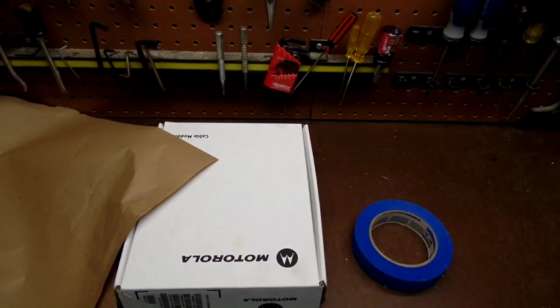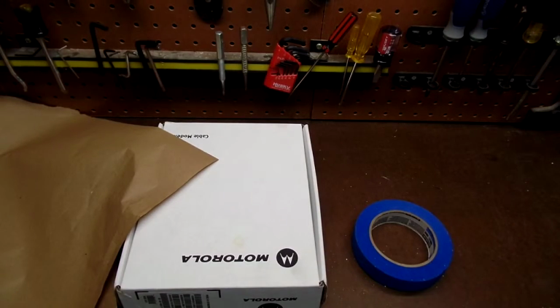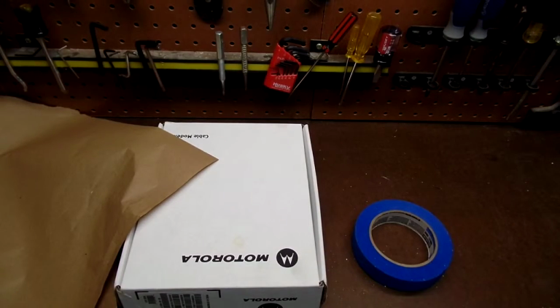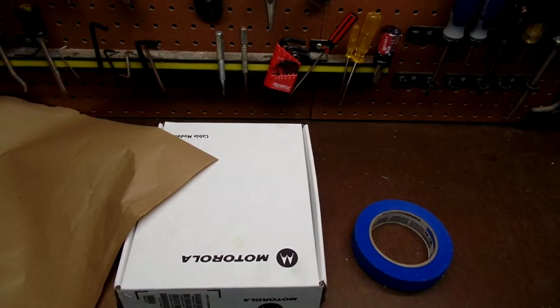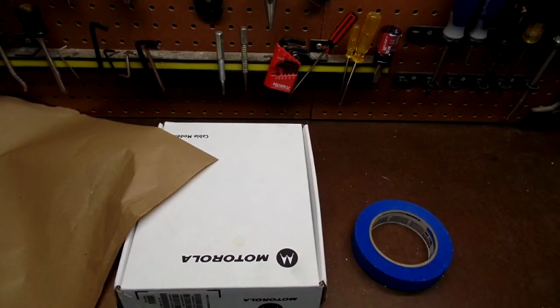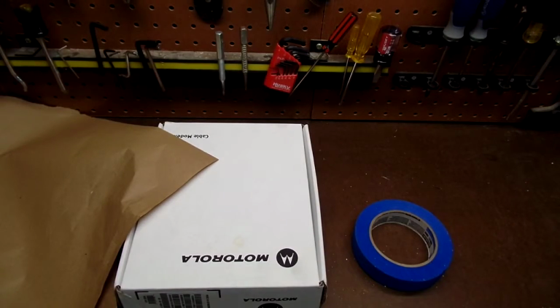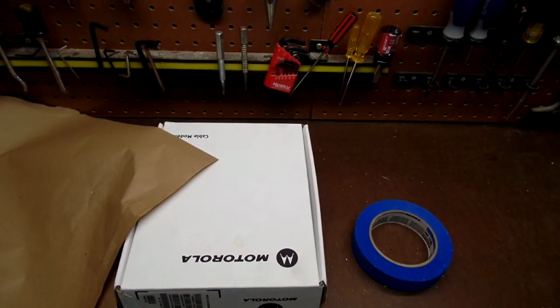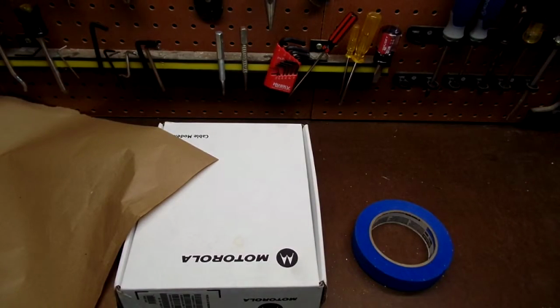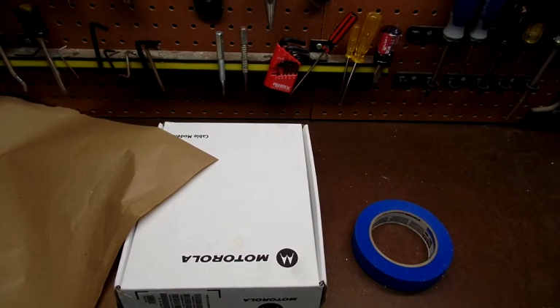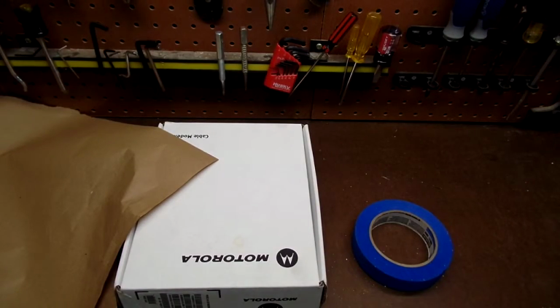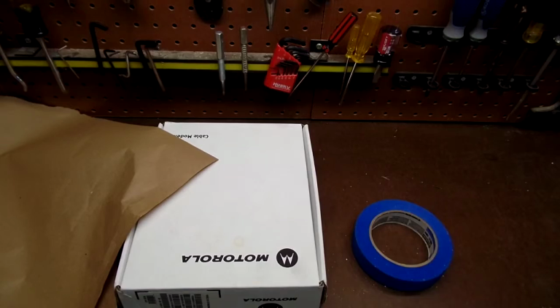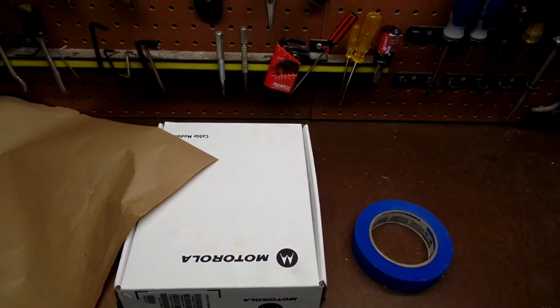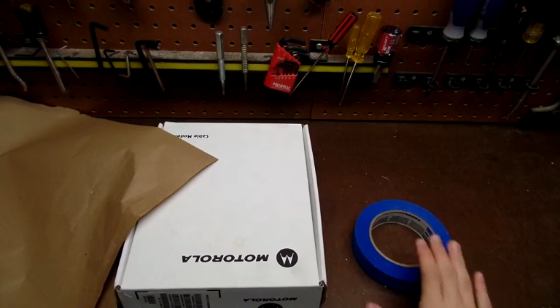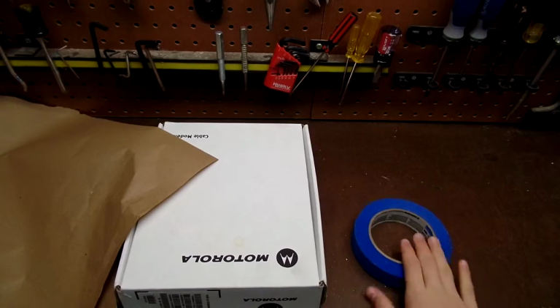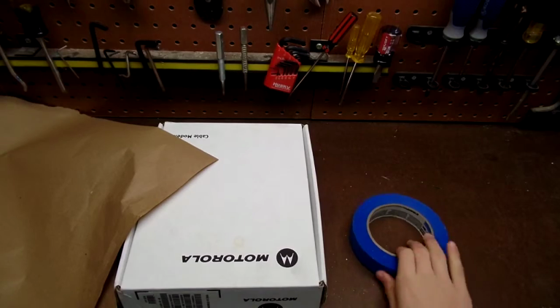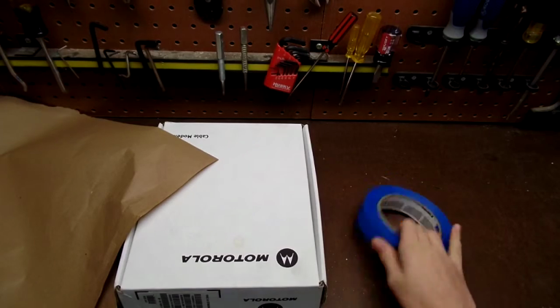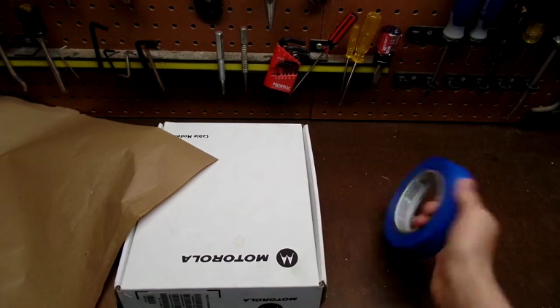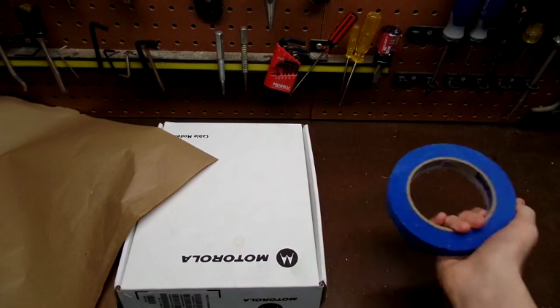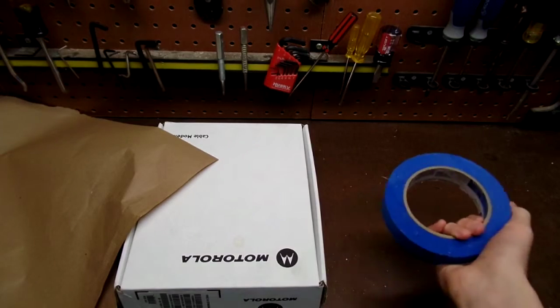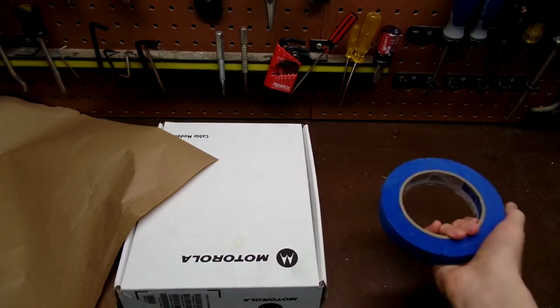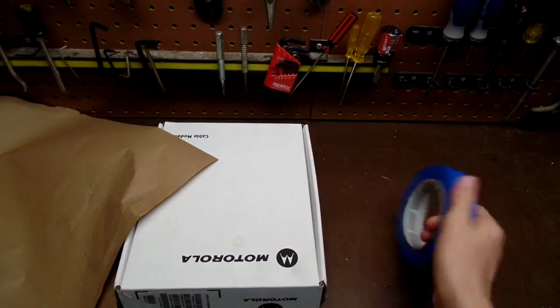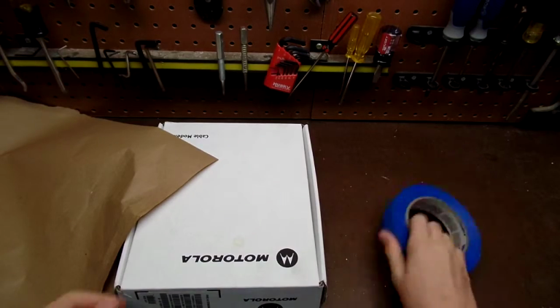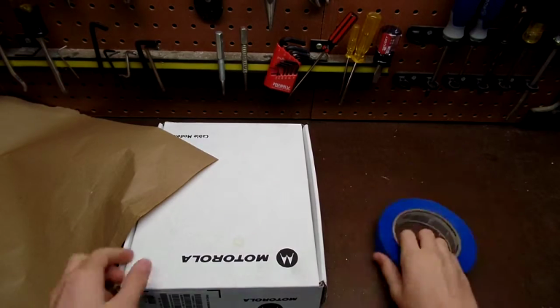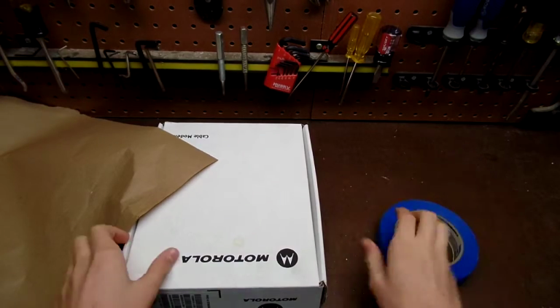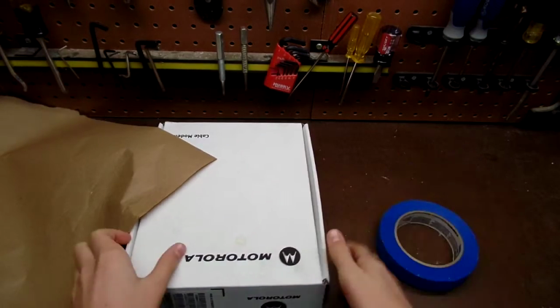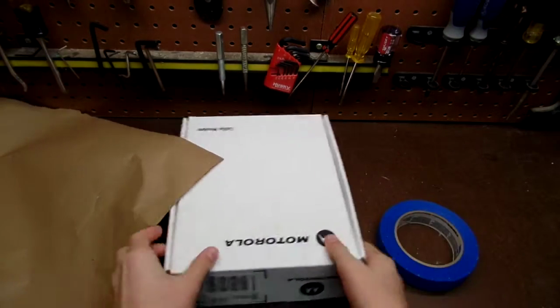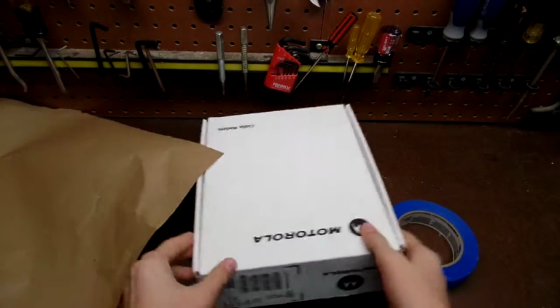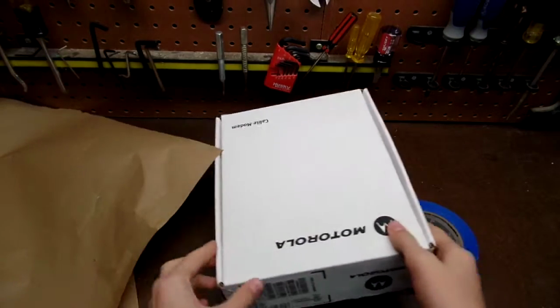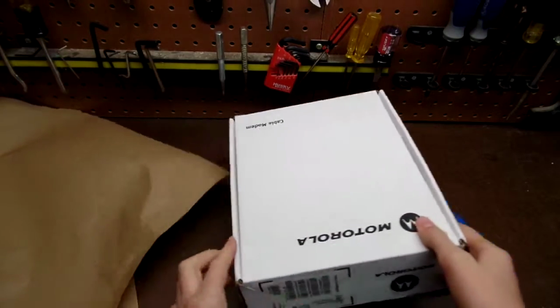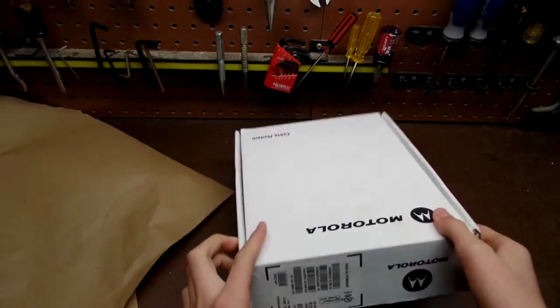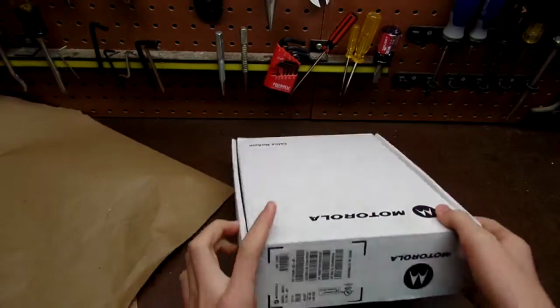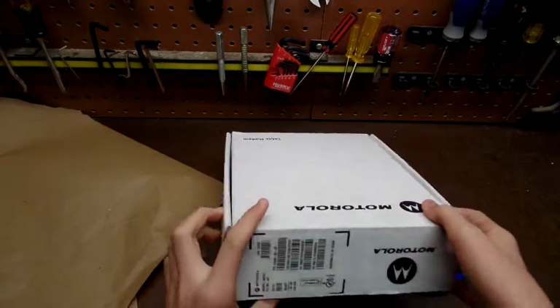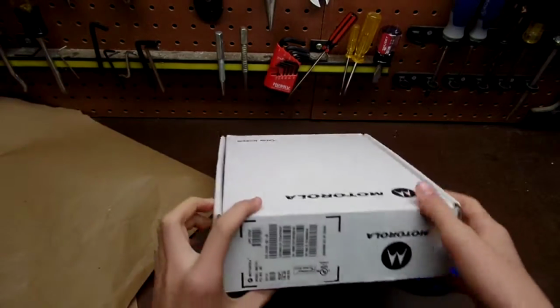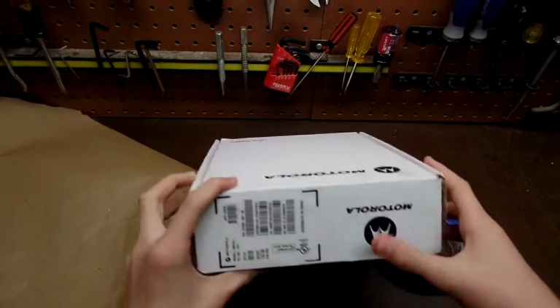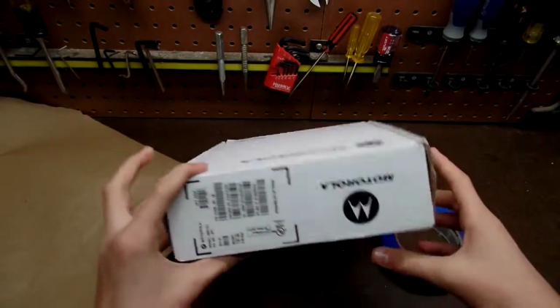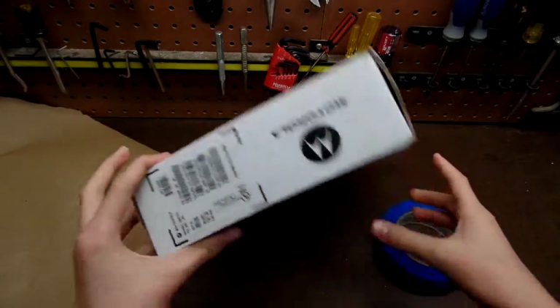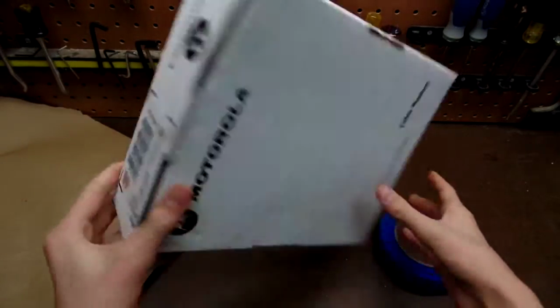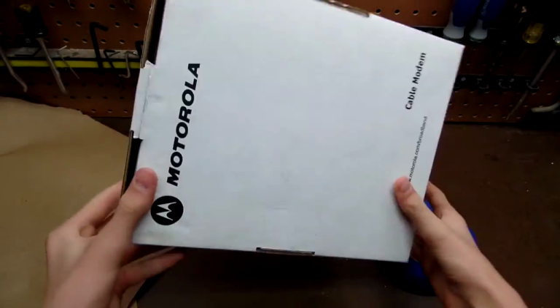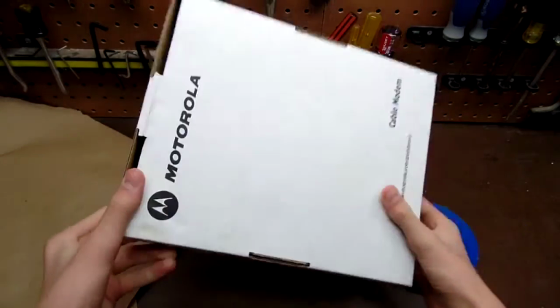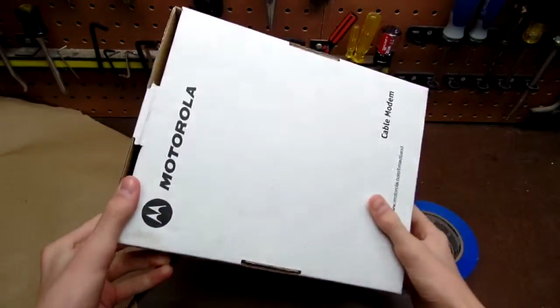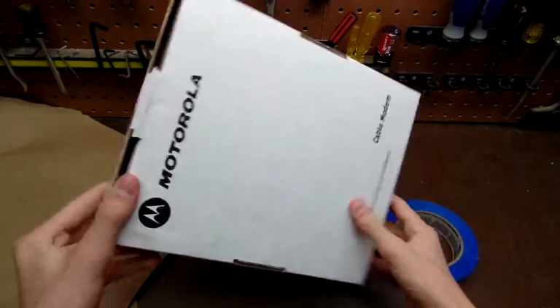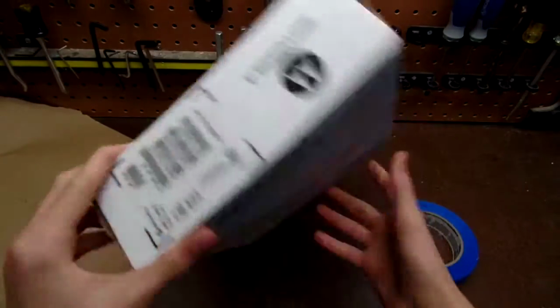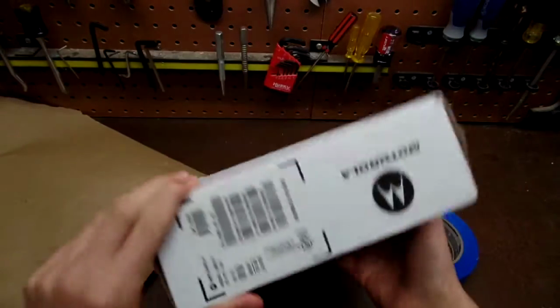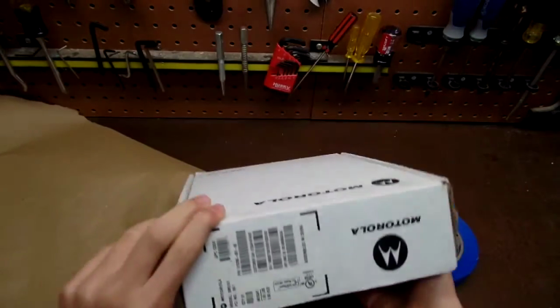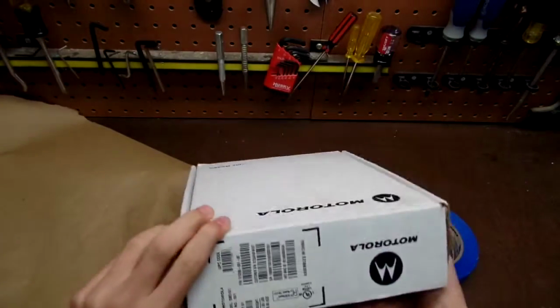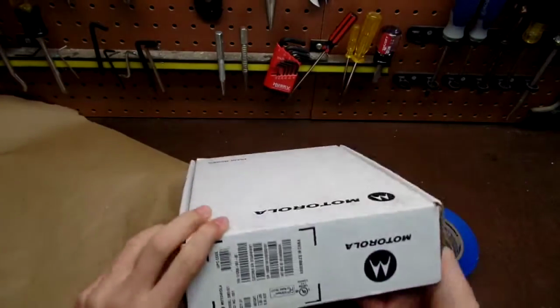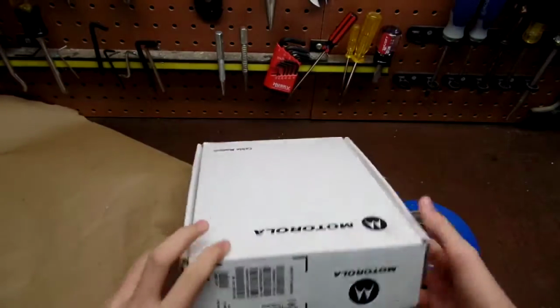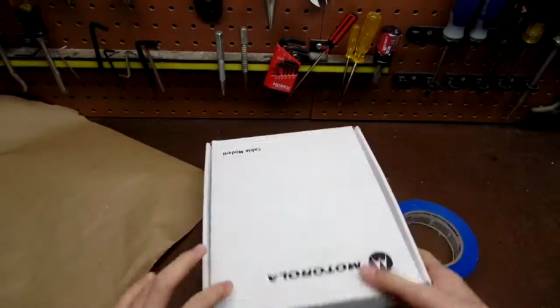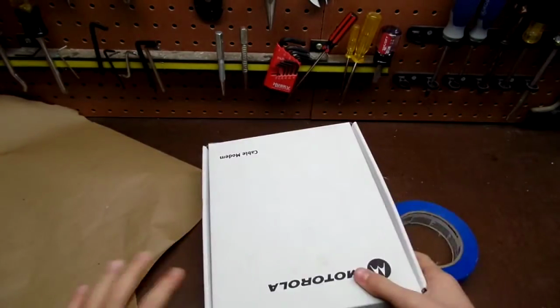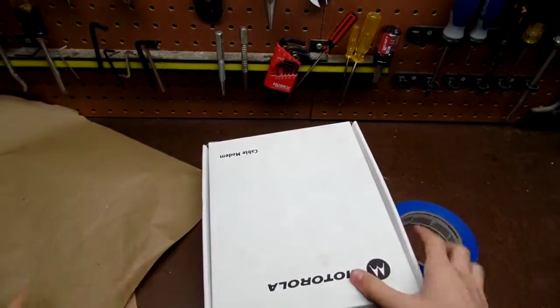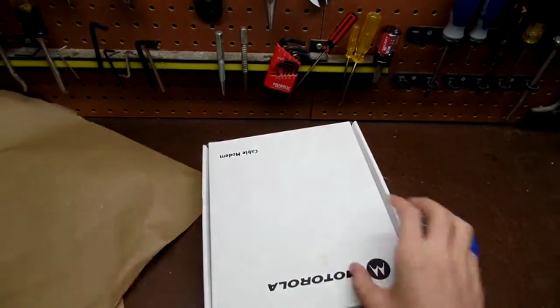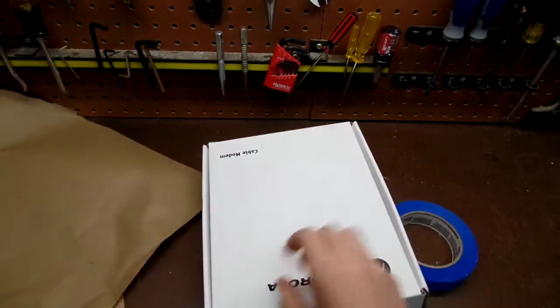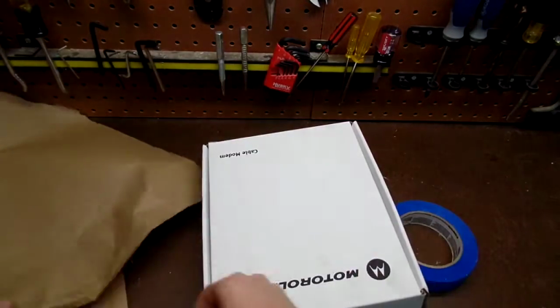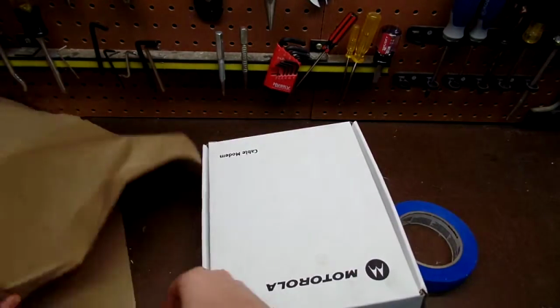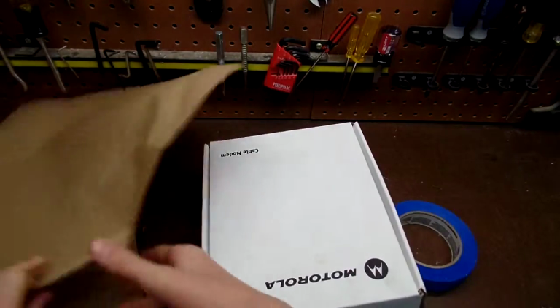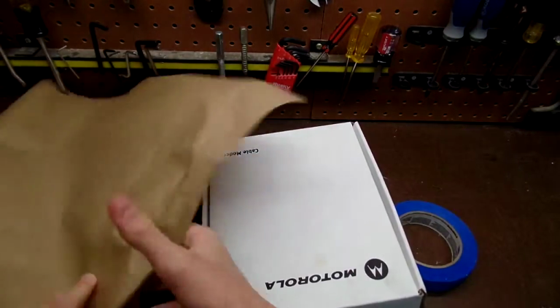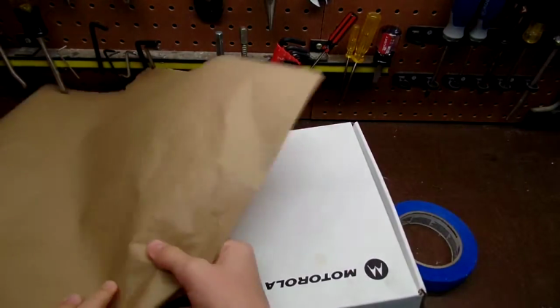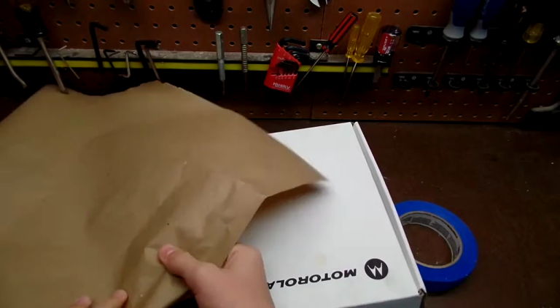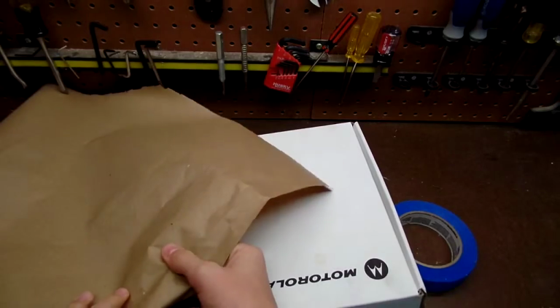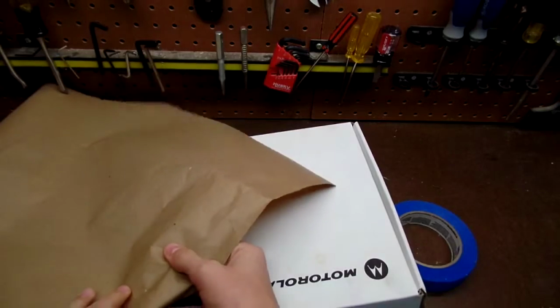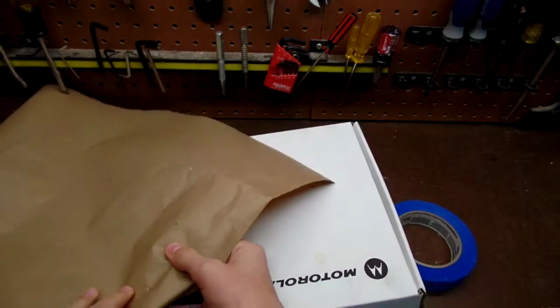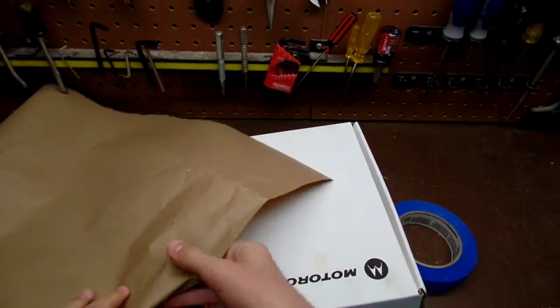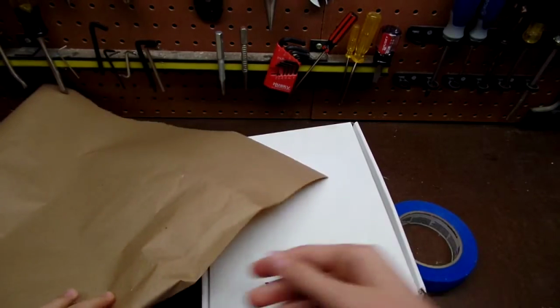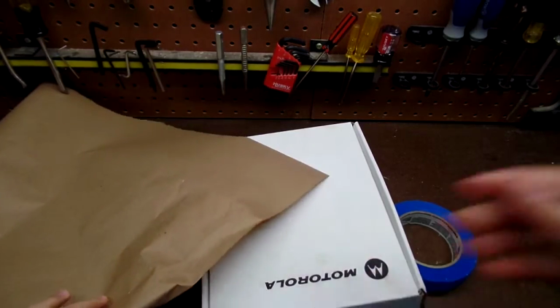The items you will need are your tape, your present — I'm just using a box for demonstration — and your wrapping paper.